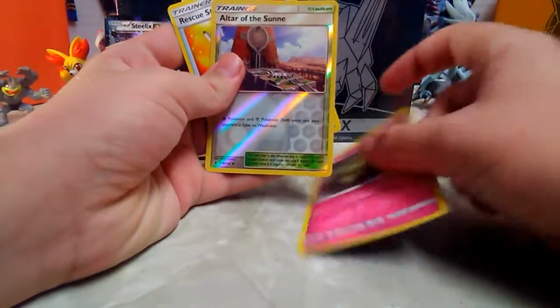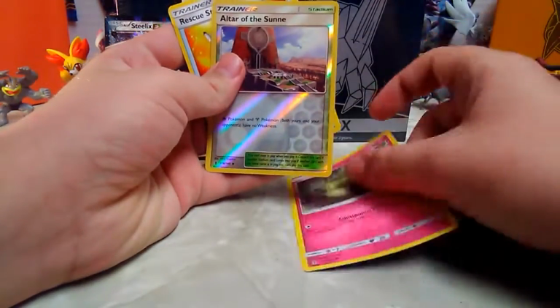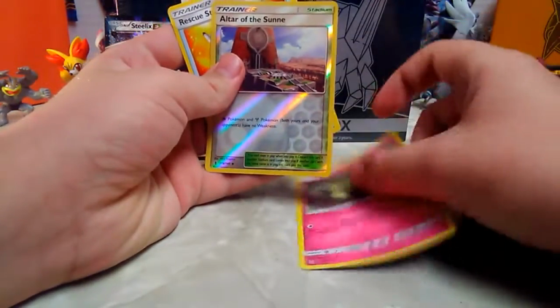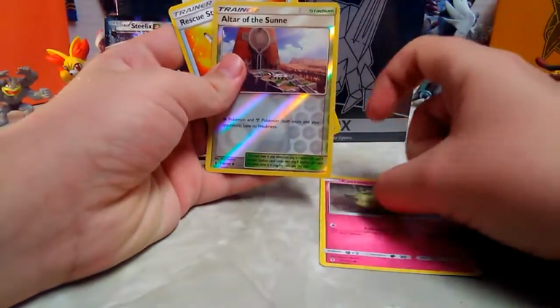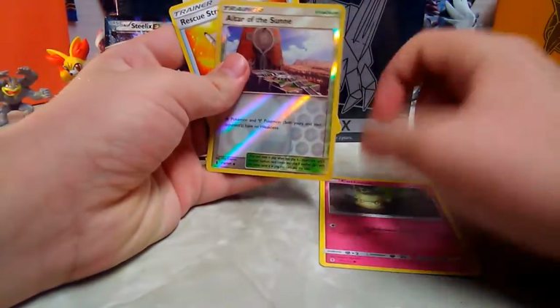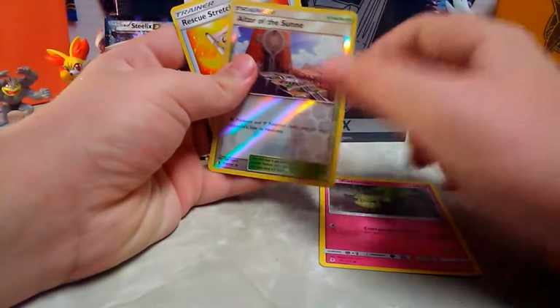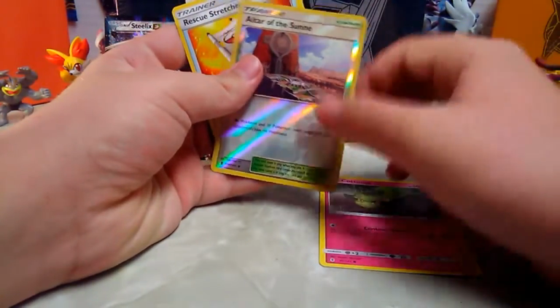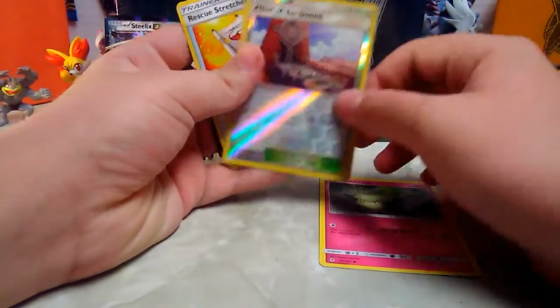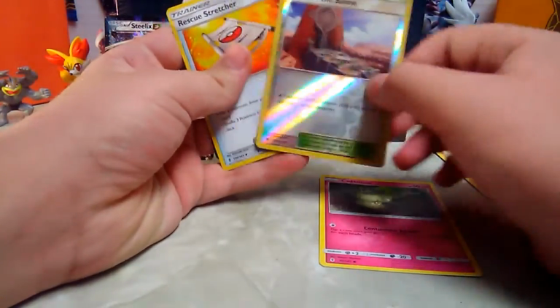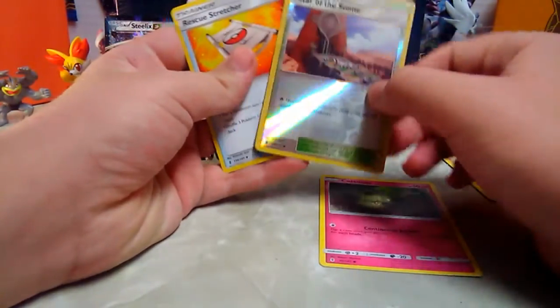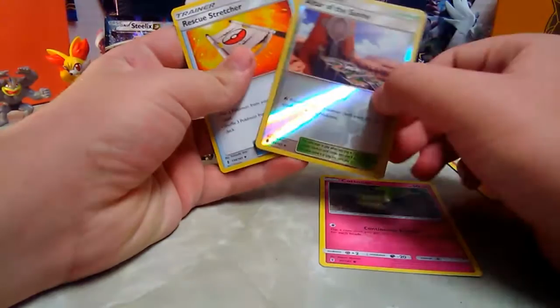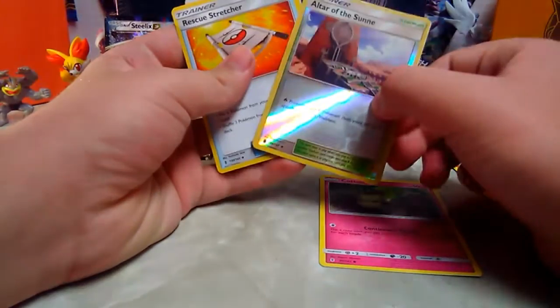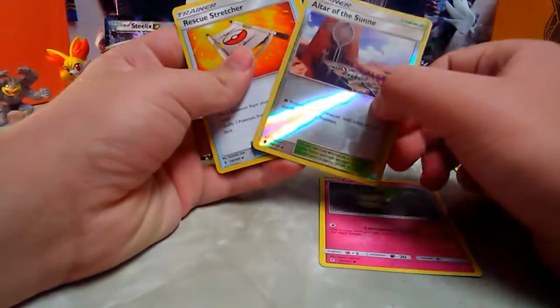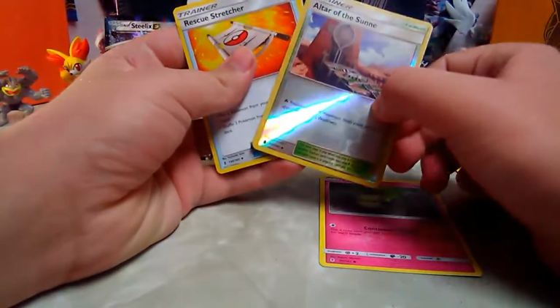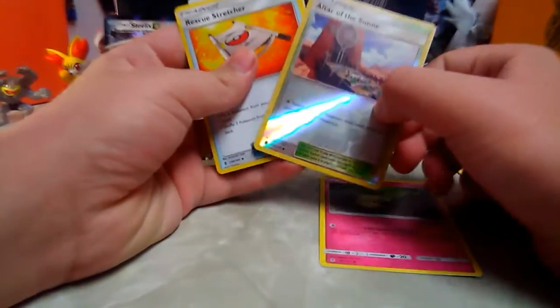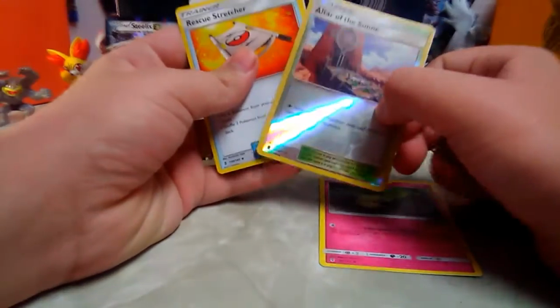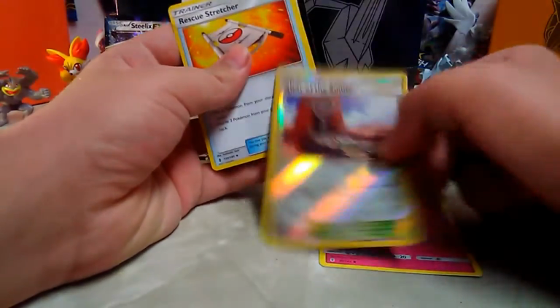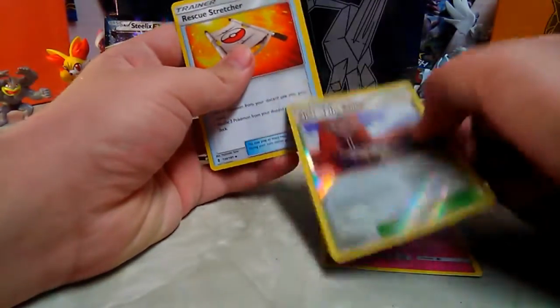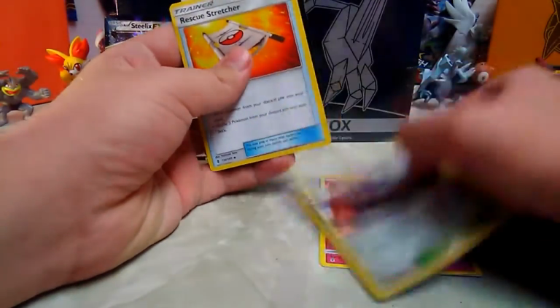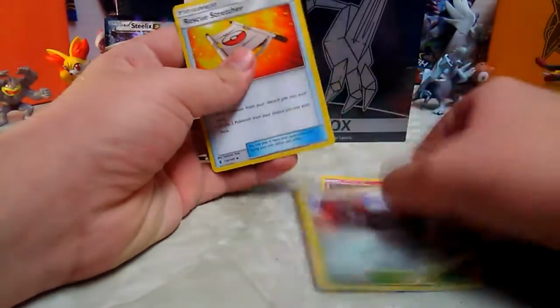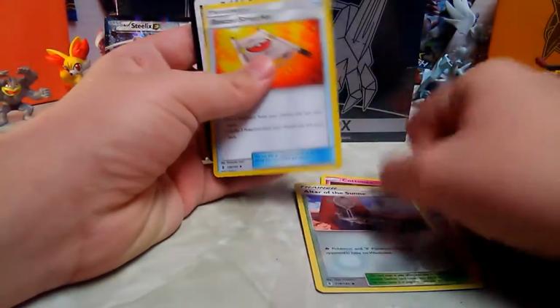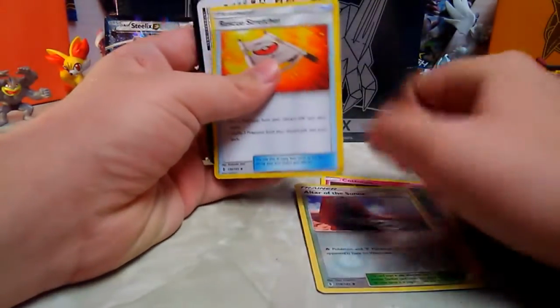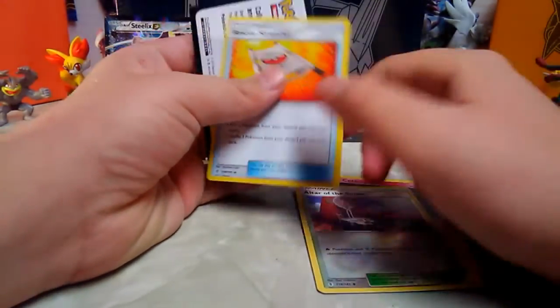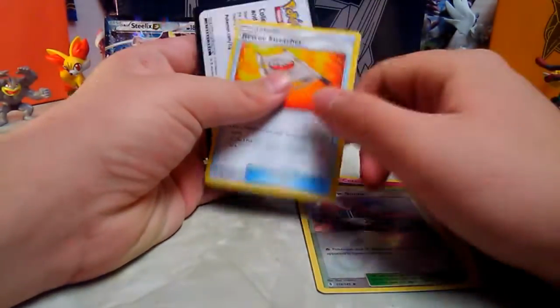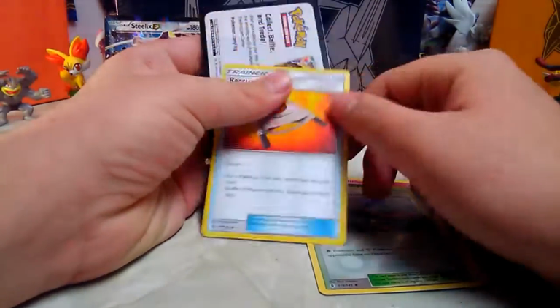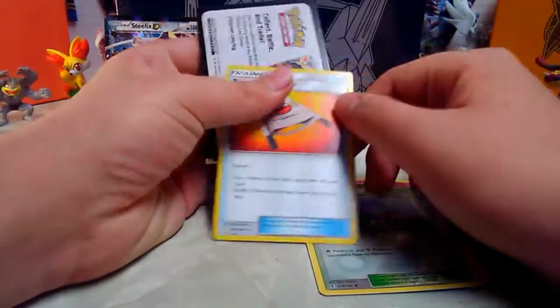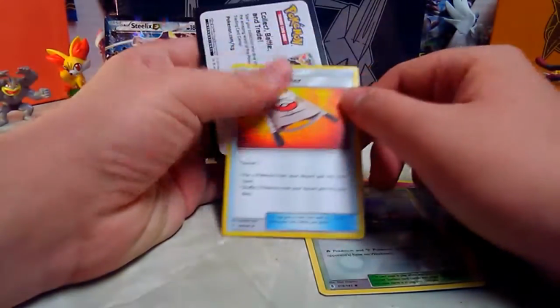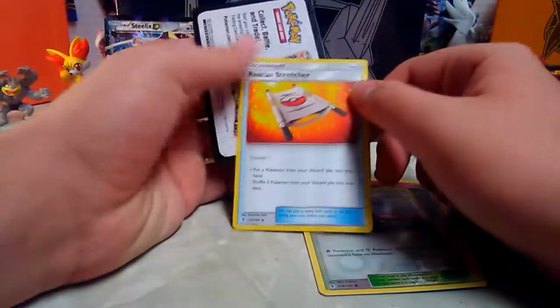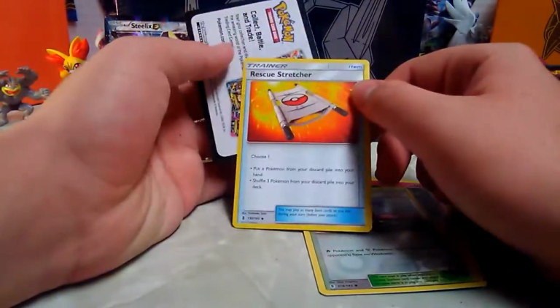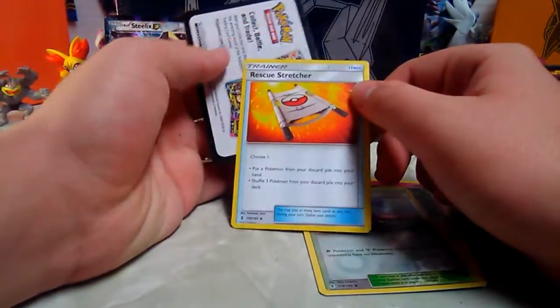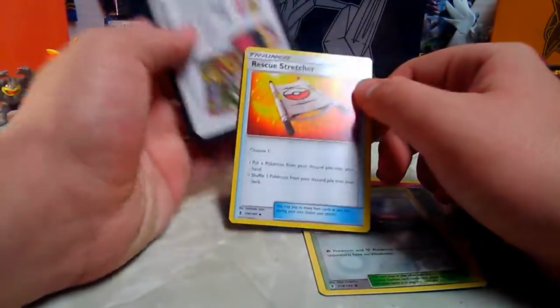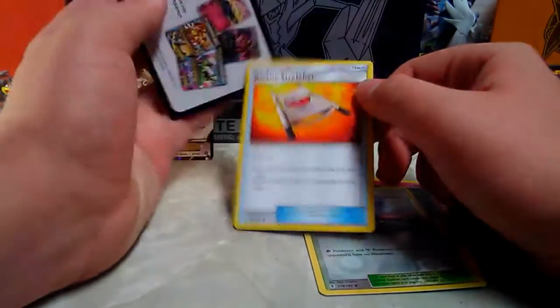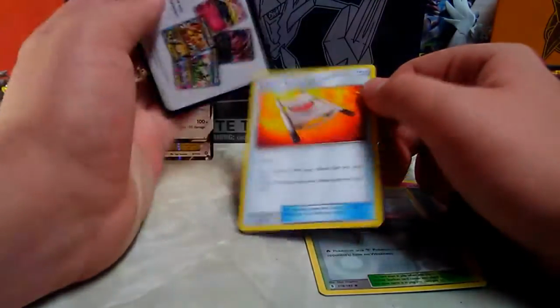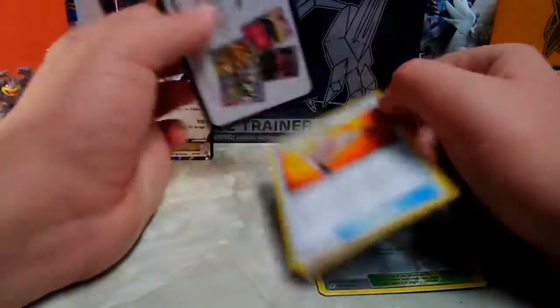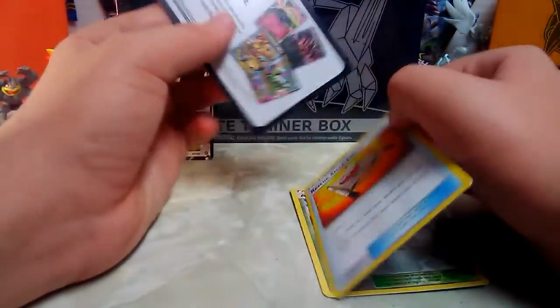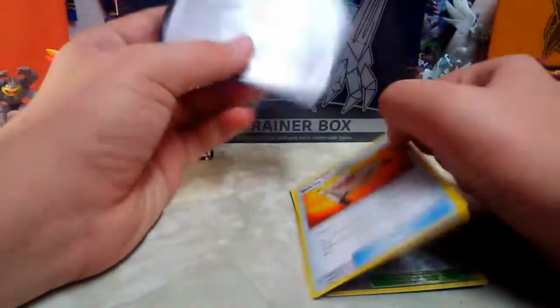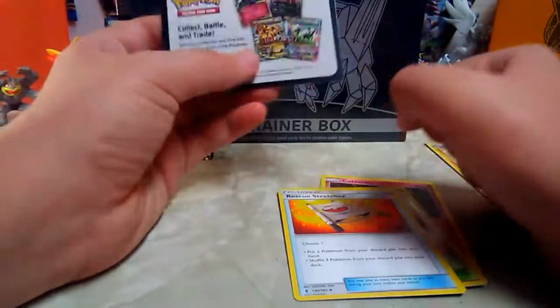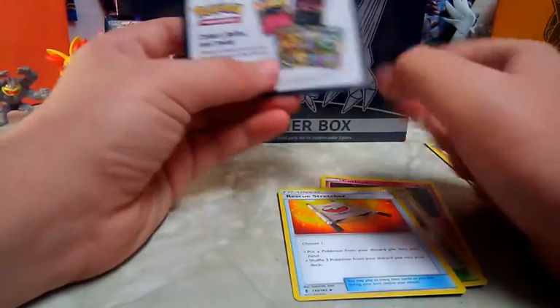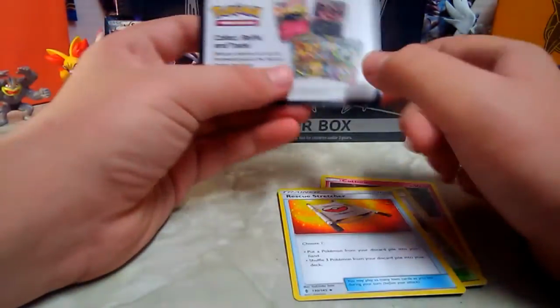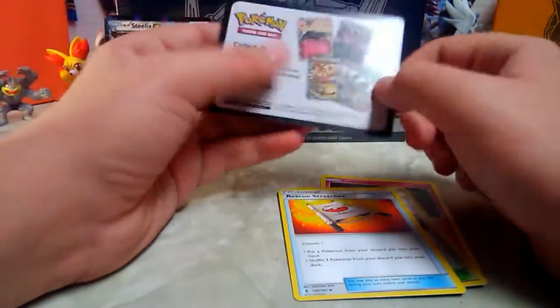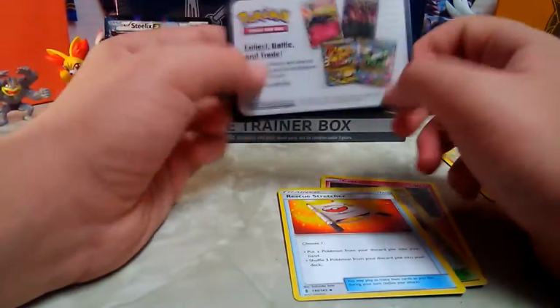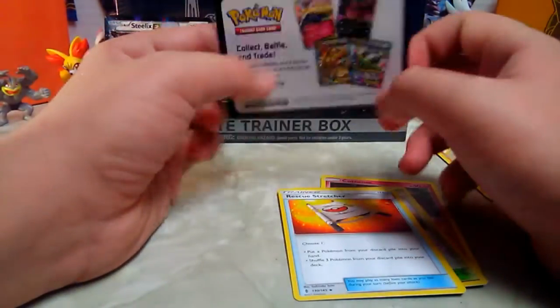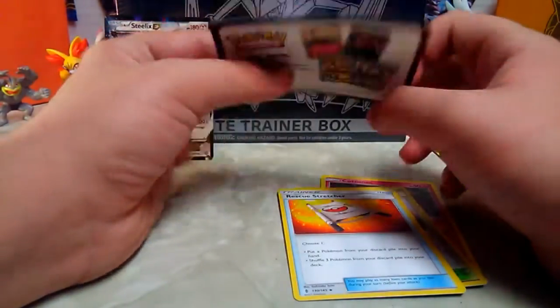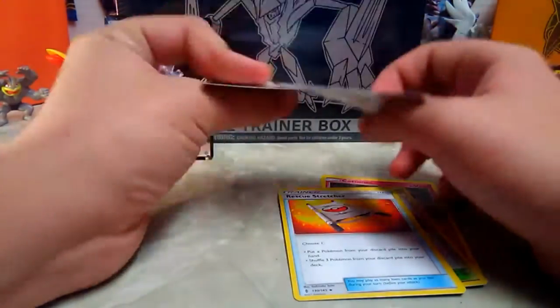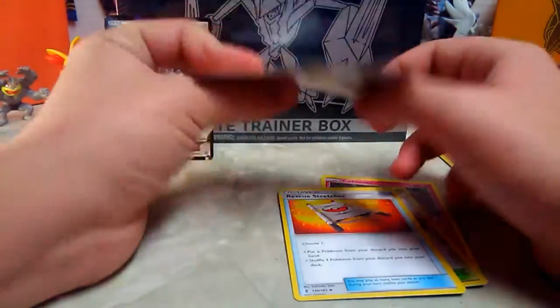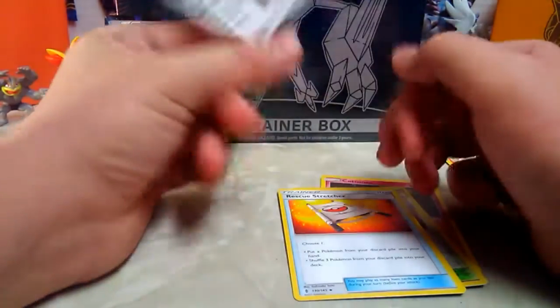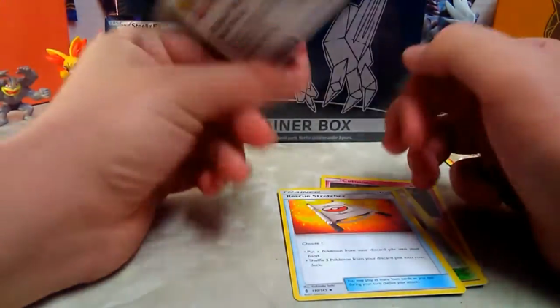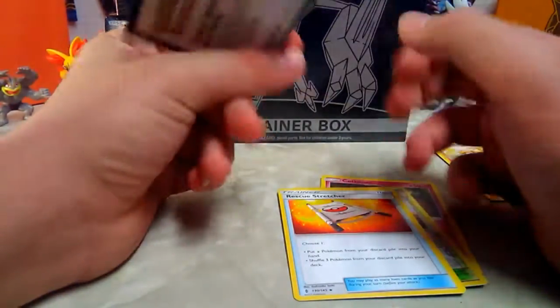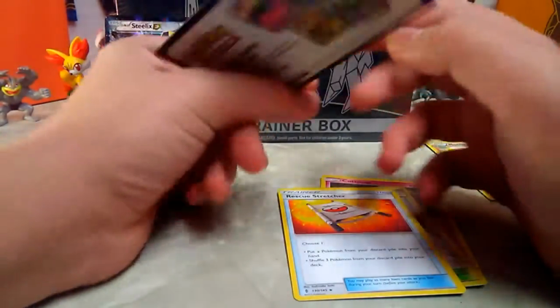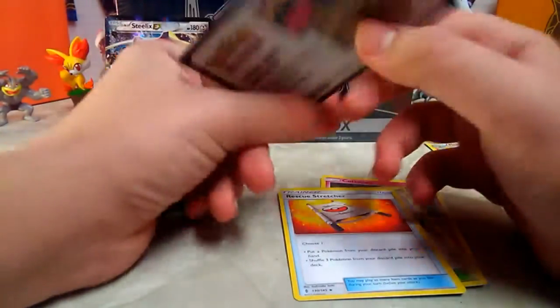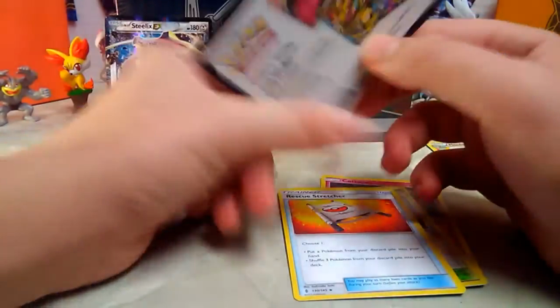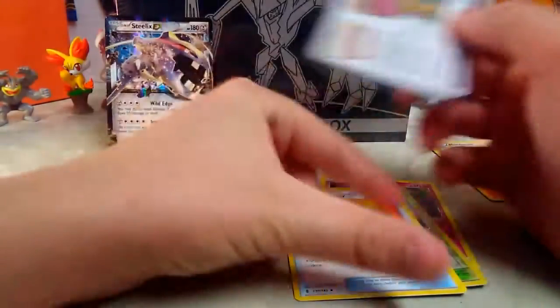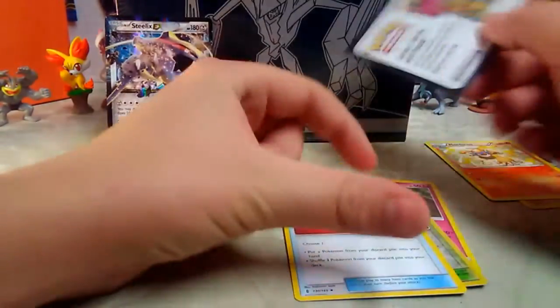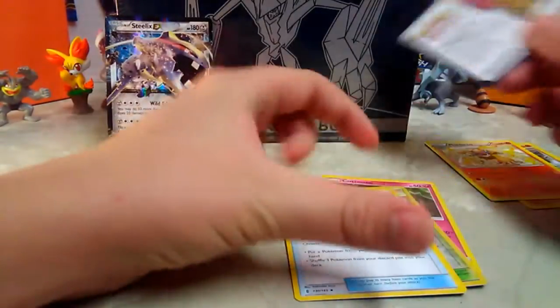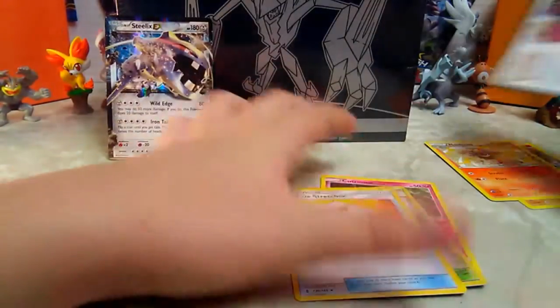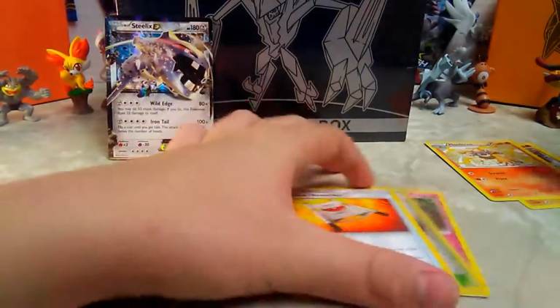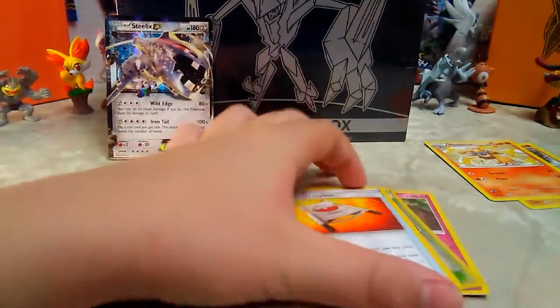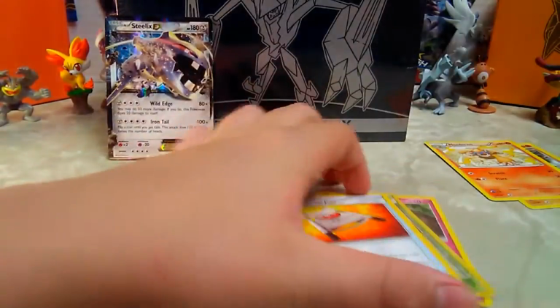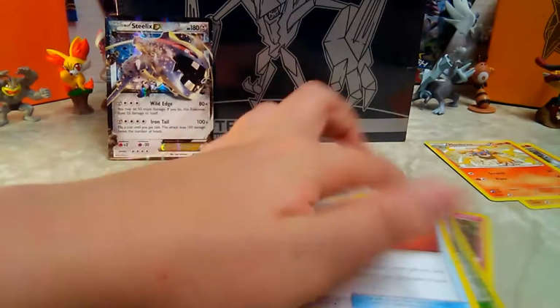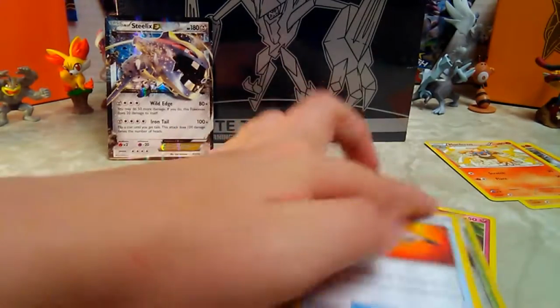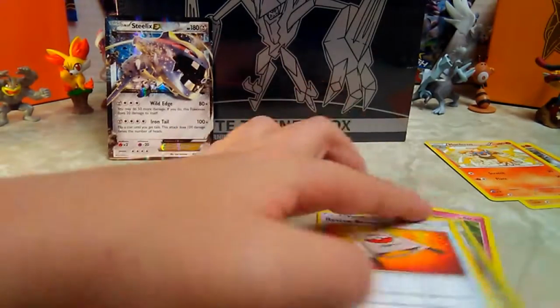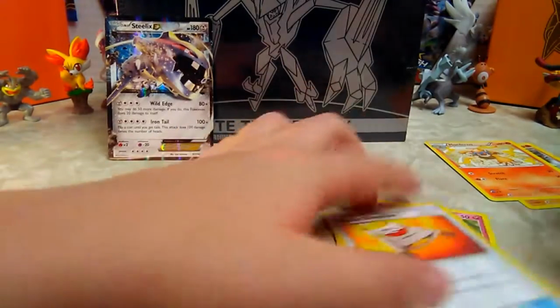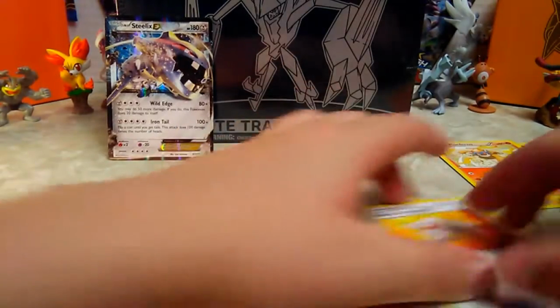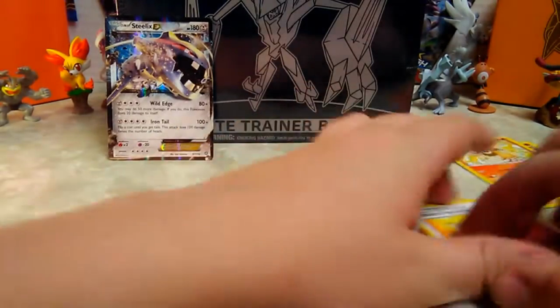We got Cottonee, Altar of the Sun stadium trainer, rescue stretcher item trainer, and that code card thing that no one cares about.